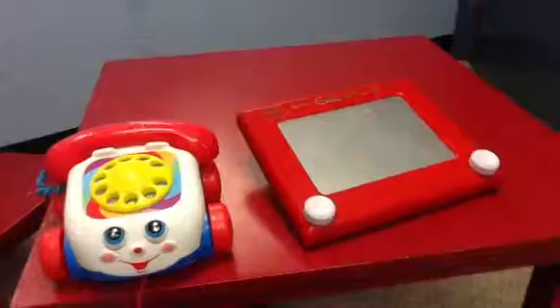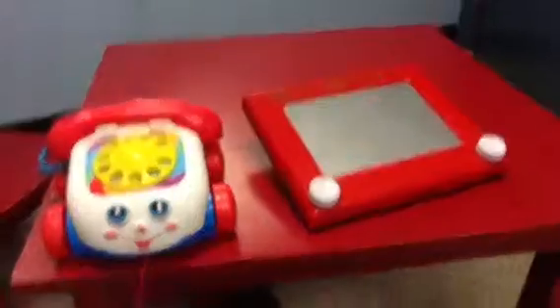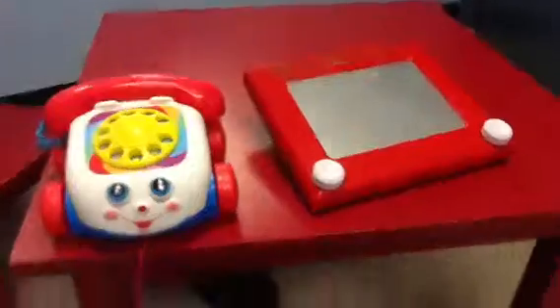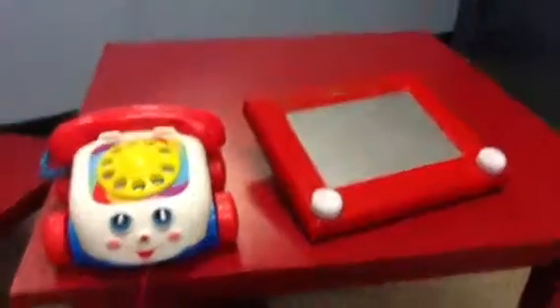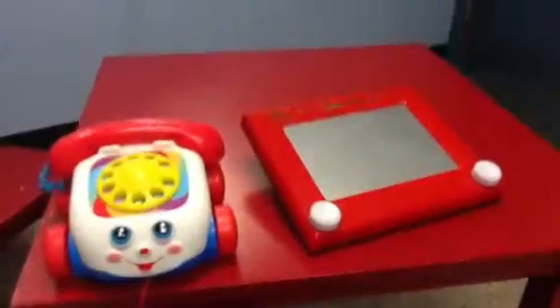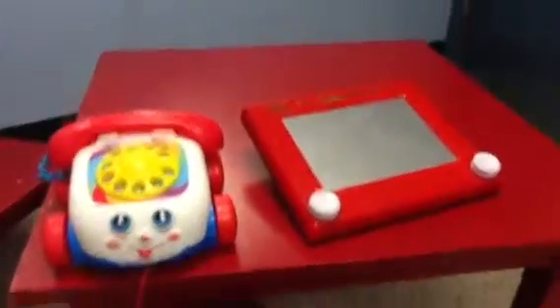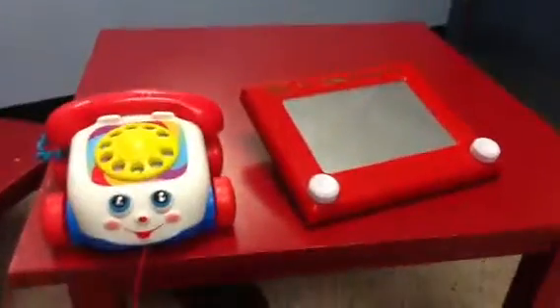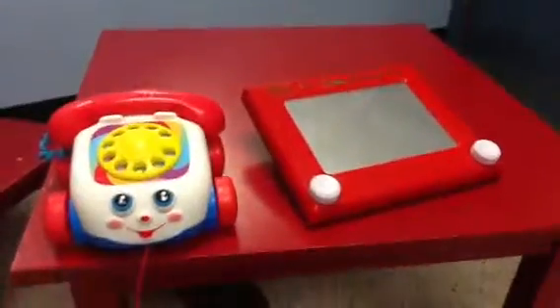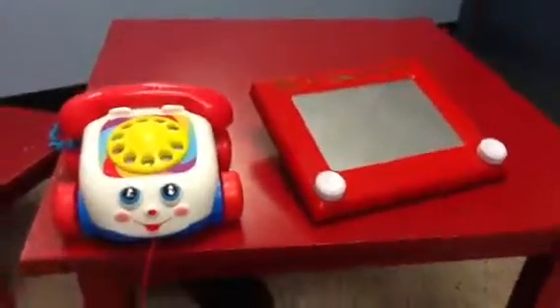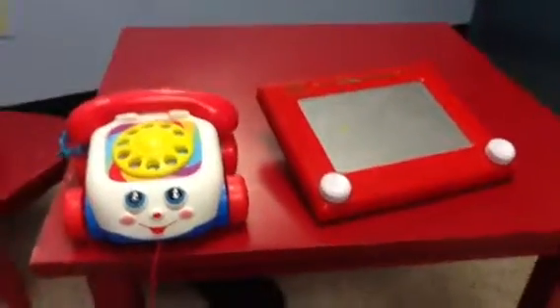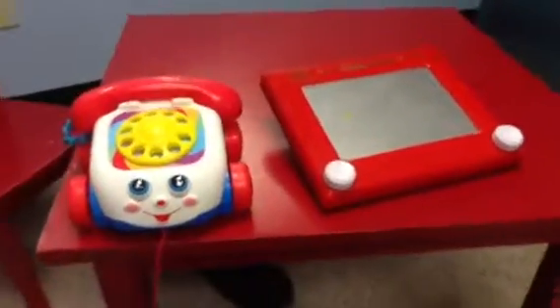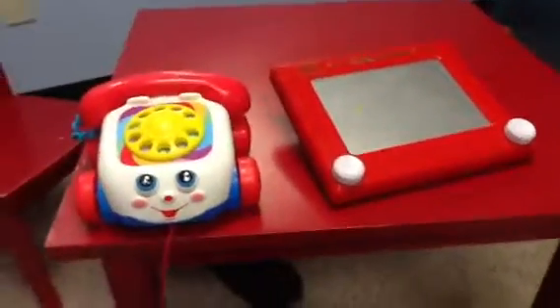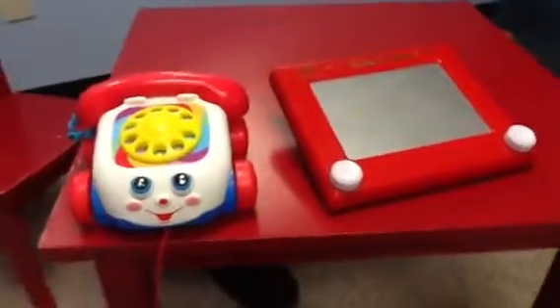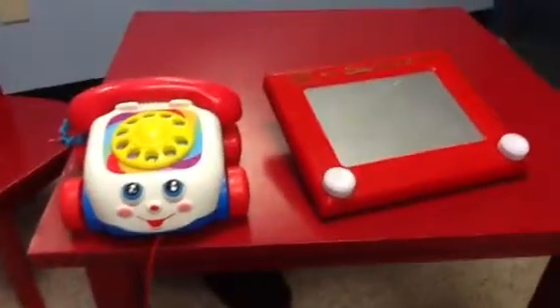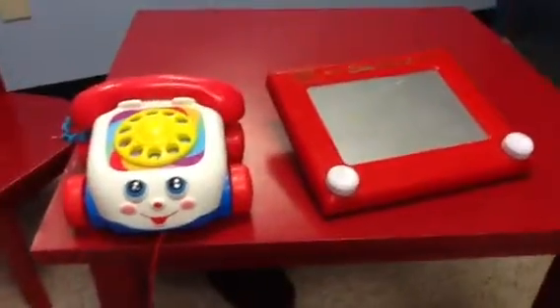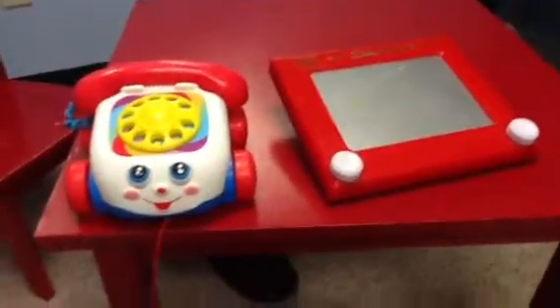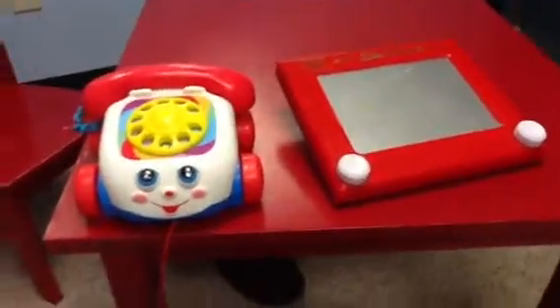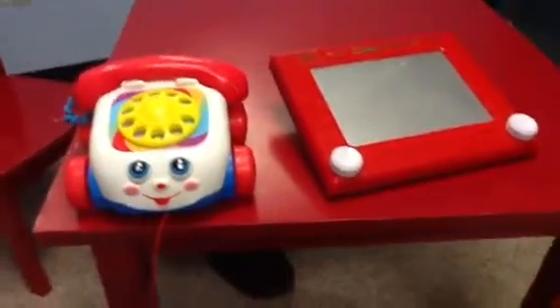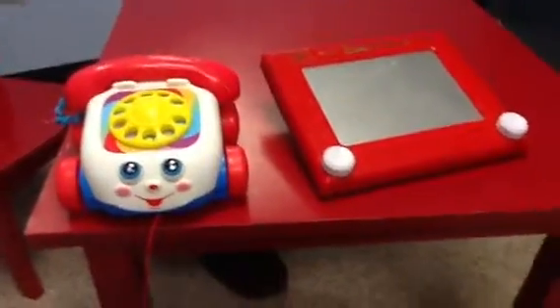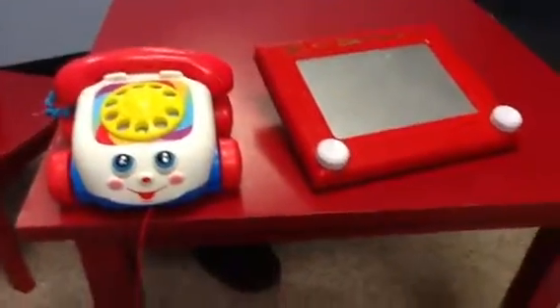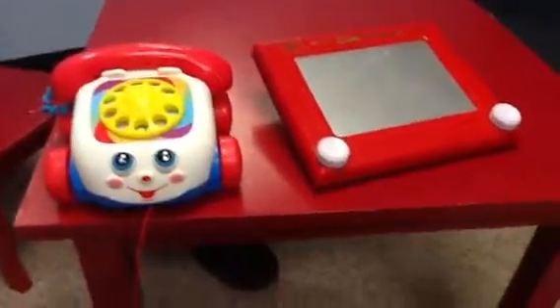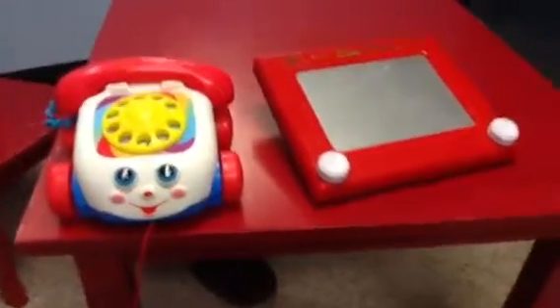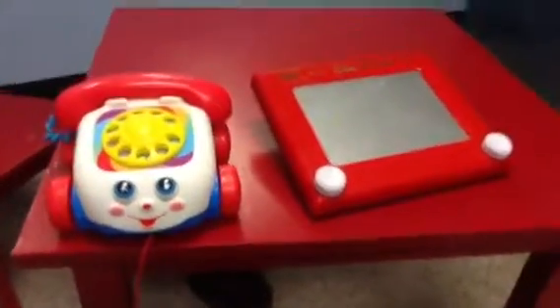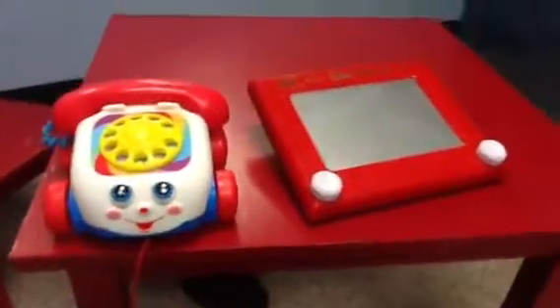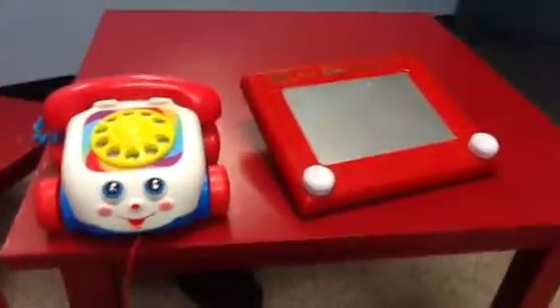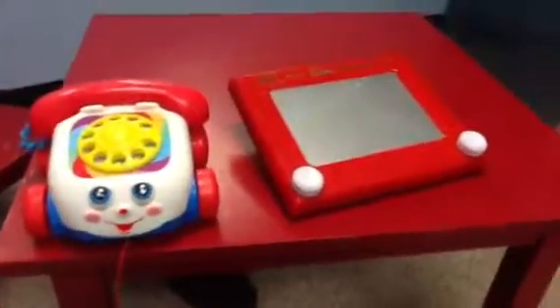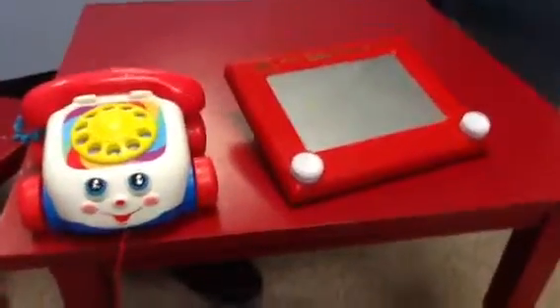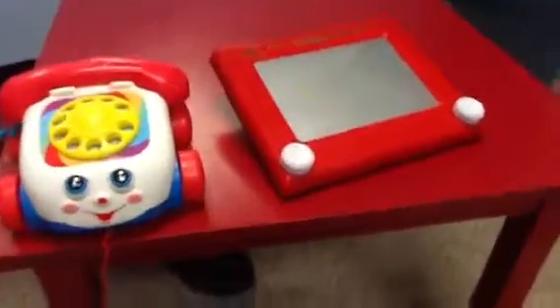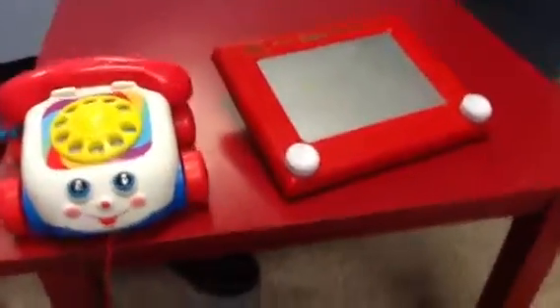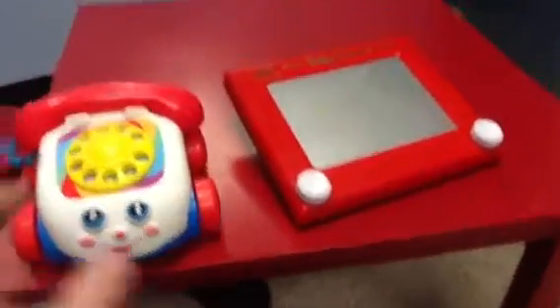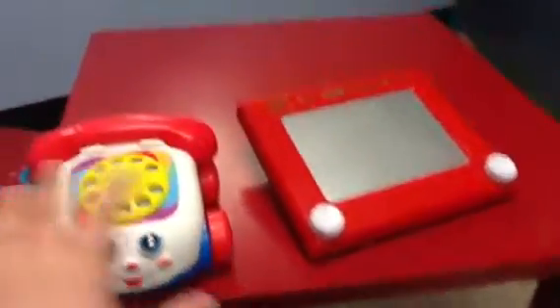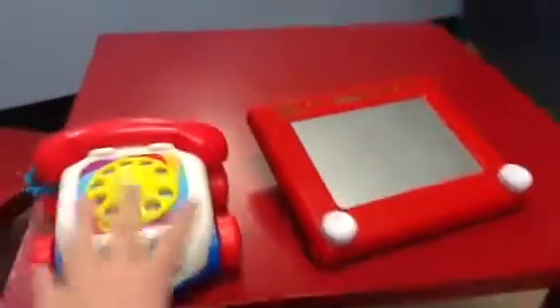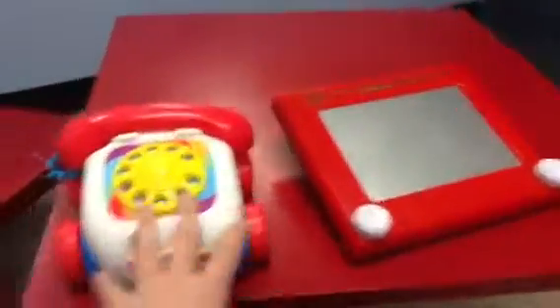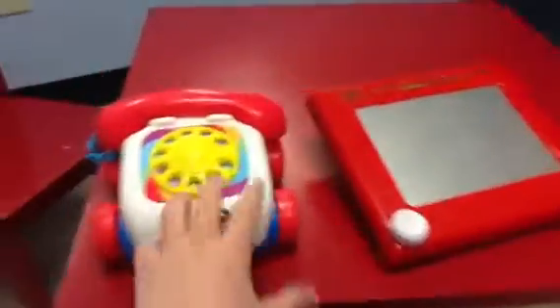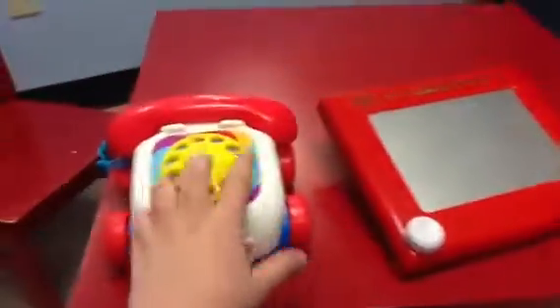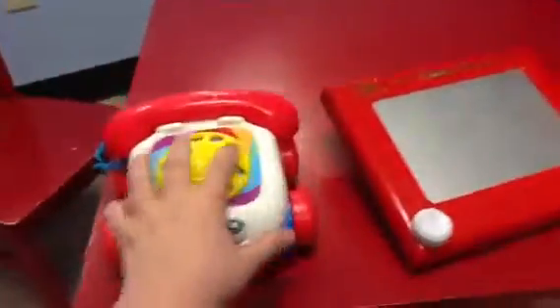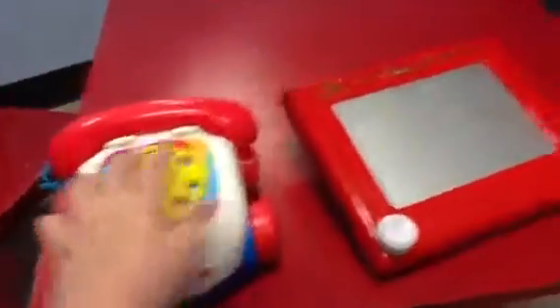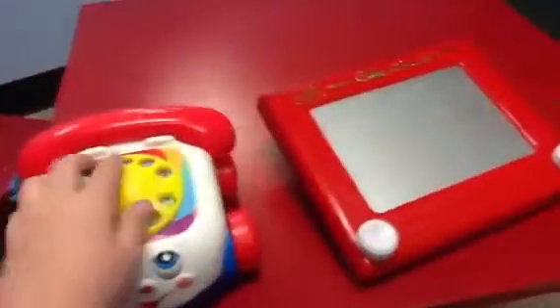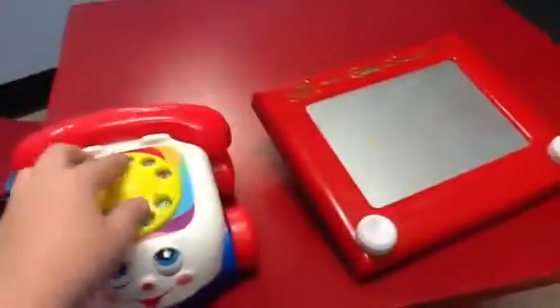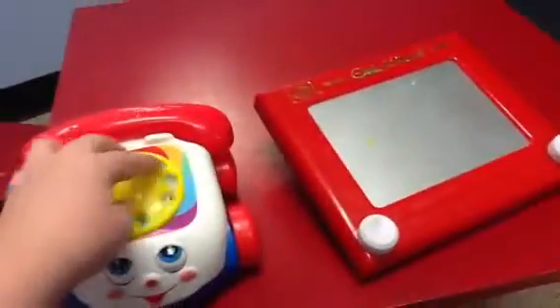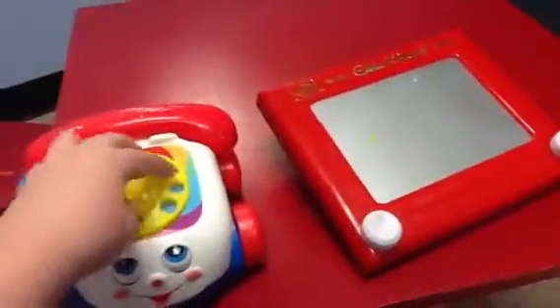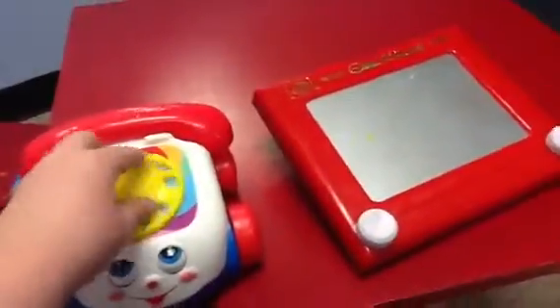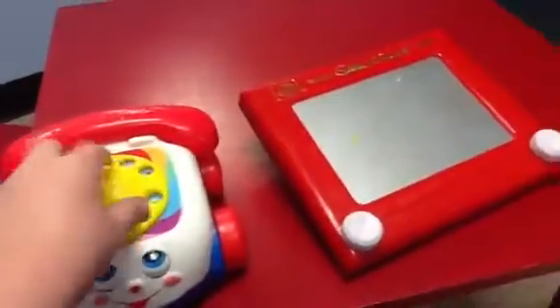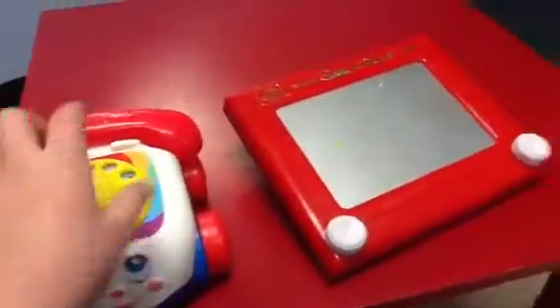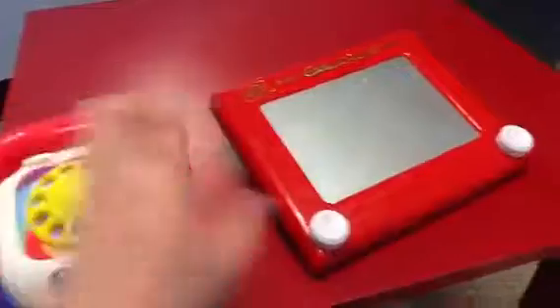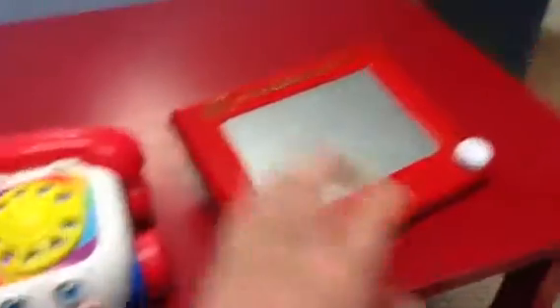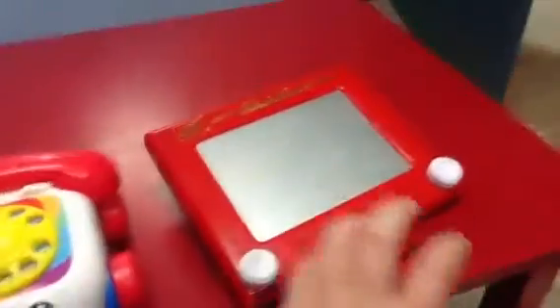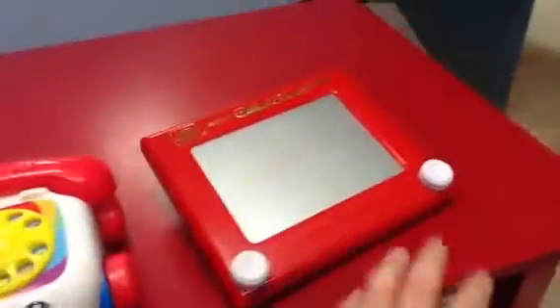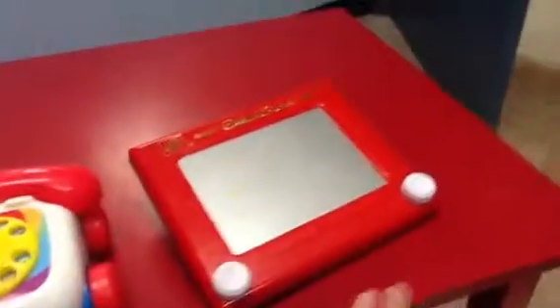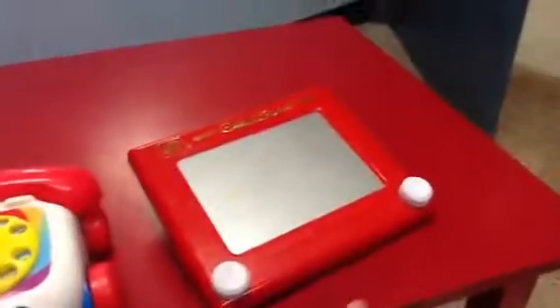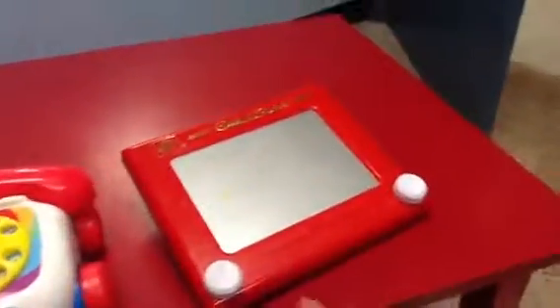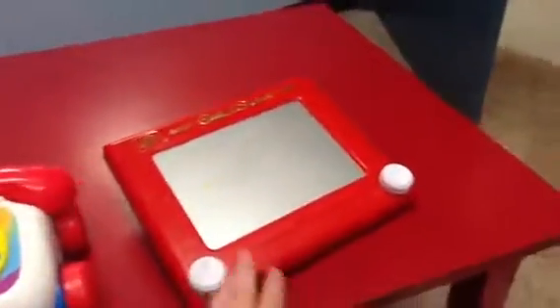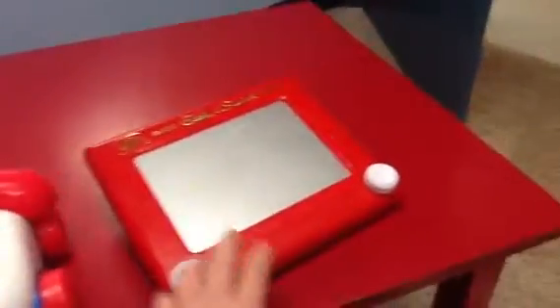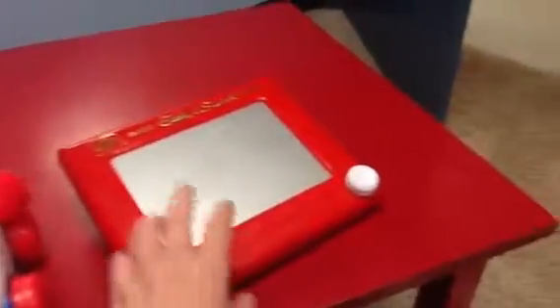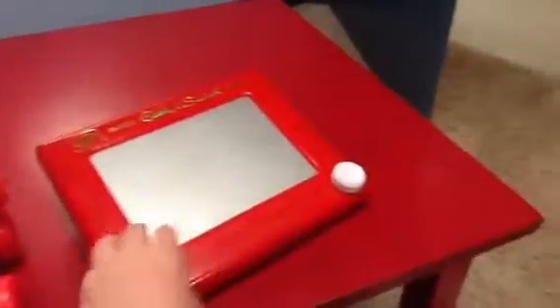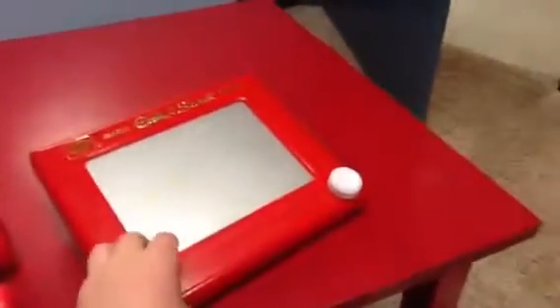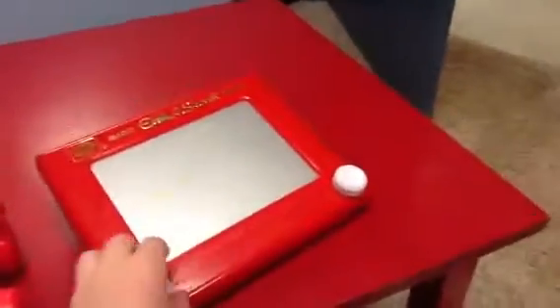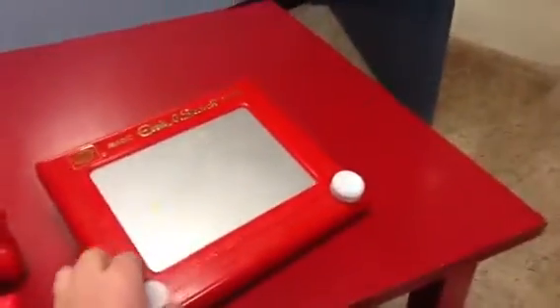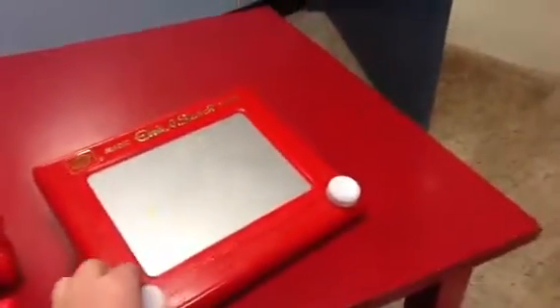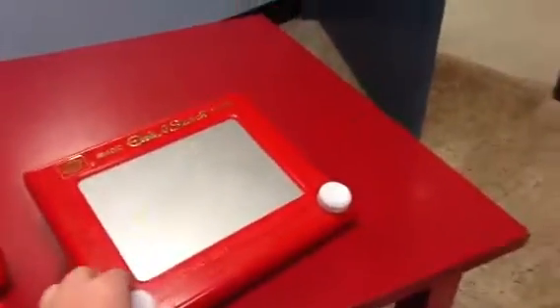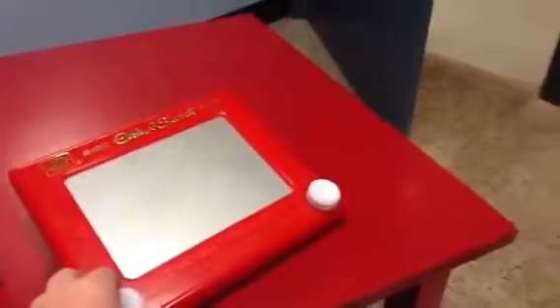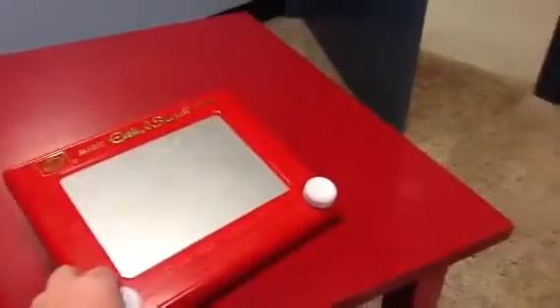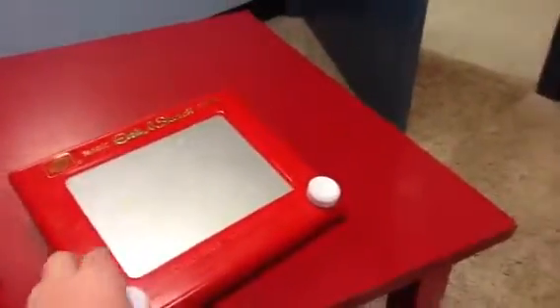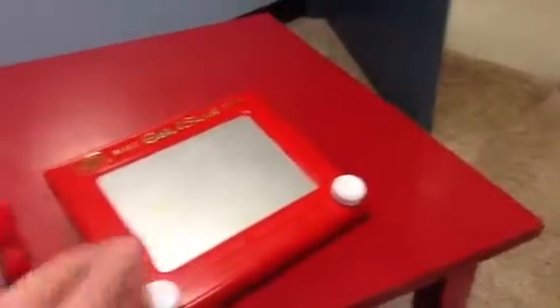Hello, this is the Toy Story Review Show with the Chatter Telephone and Etch-a-Sketch.